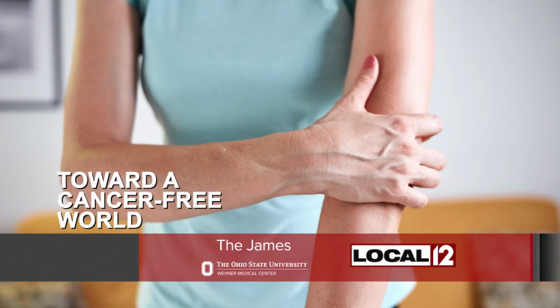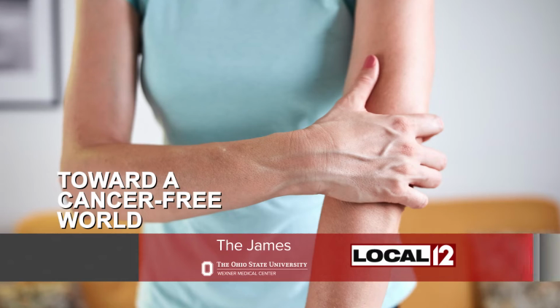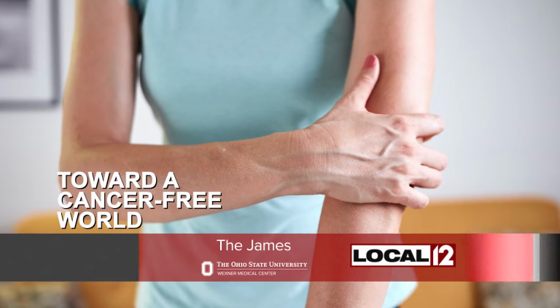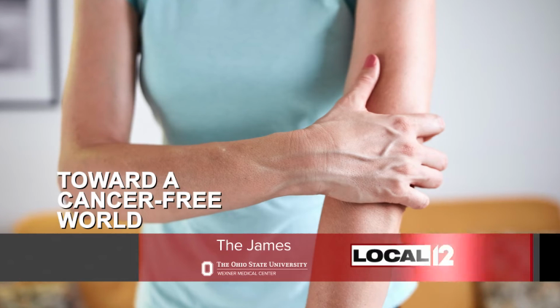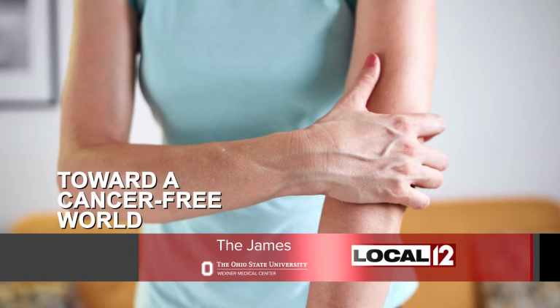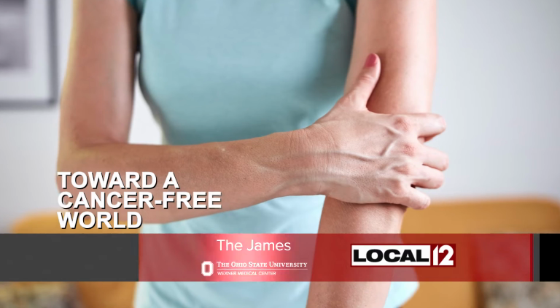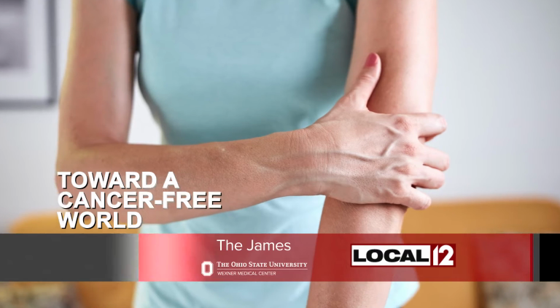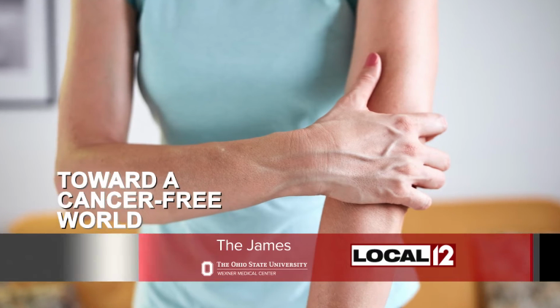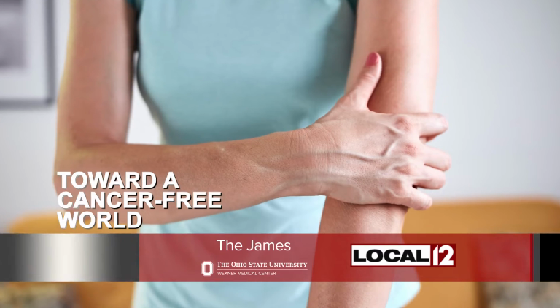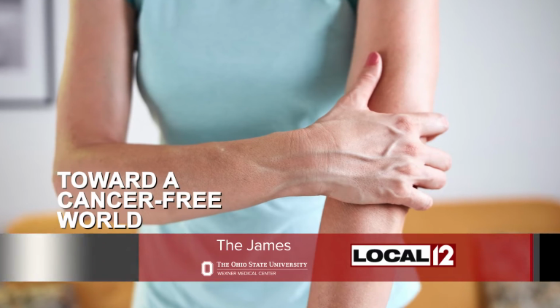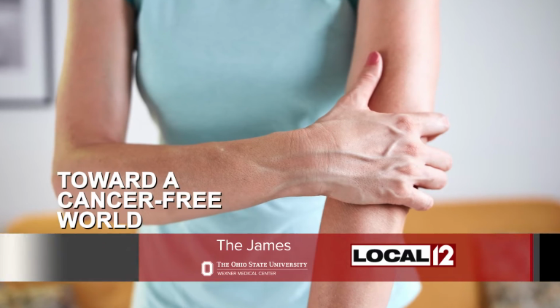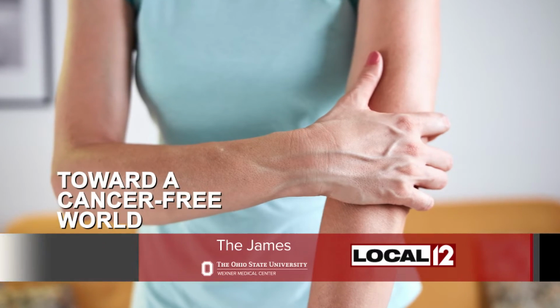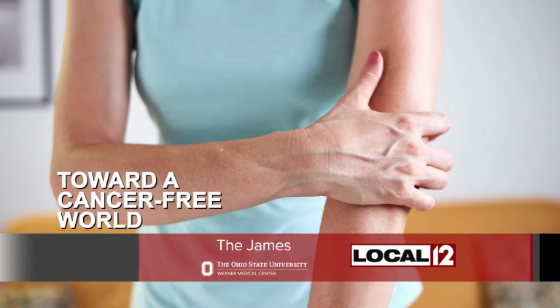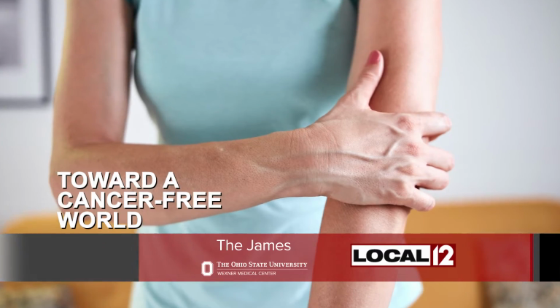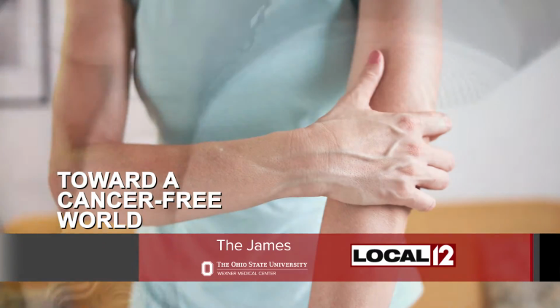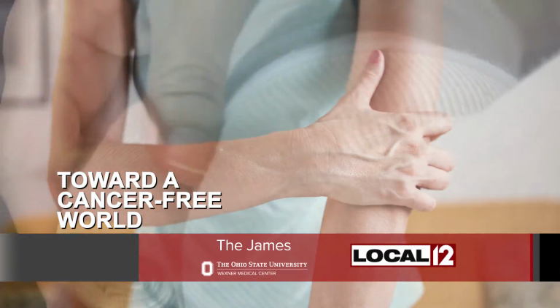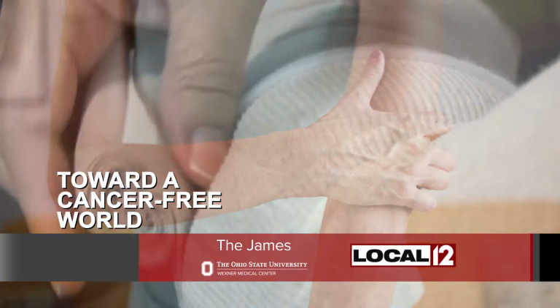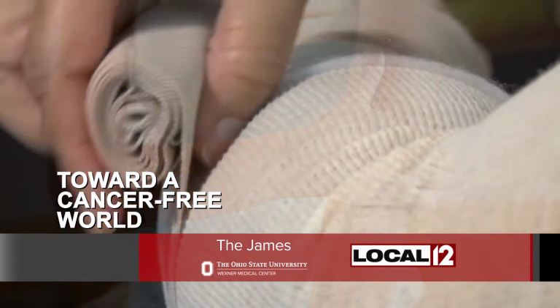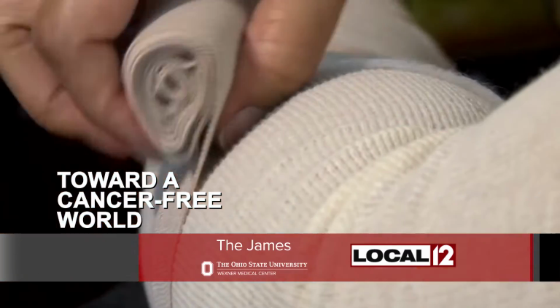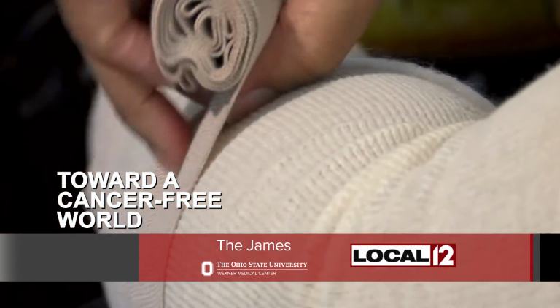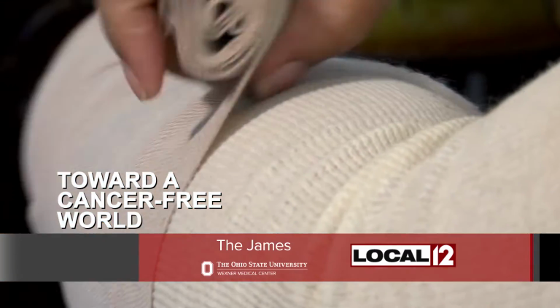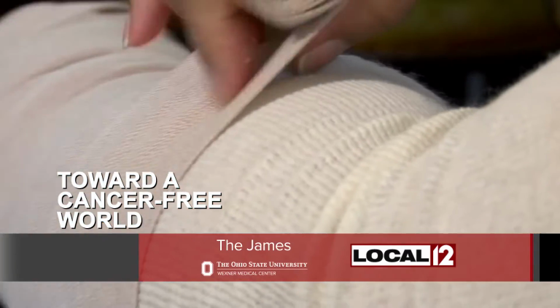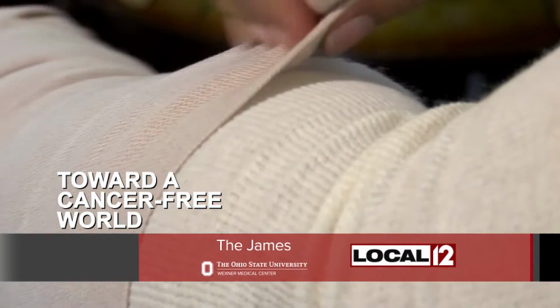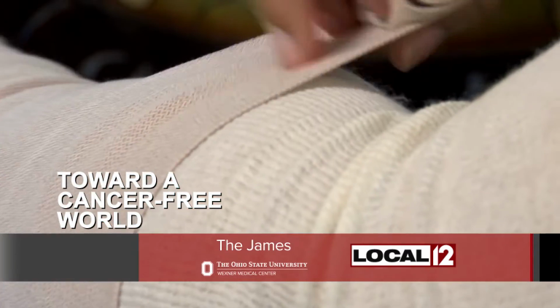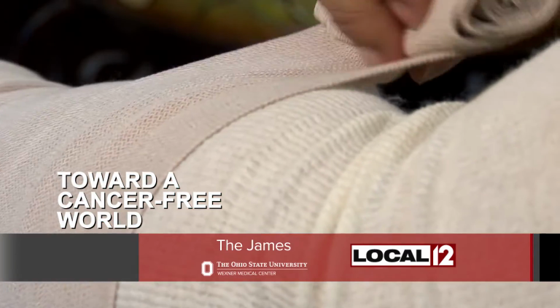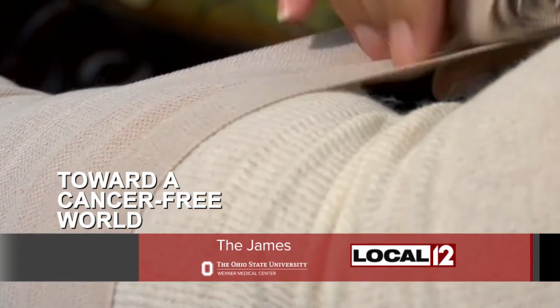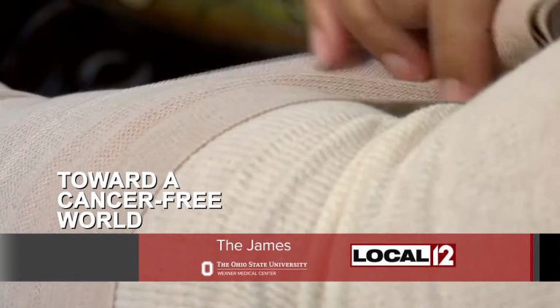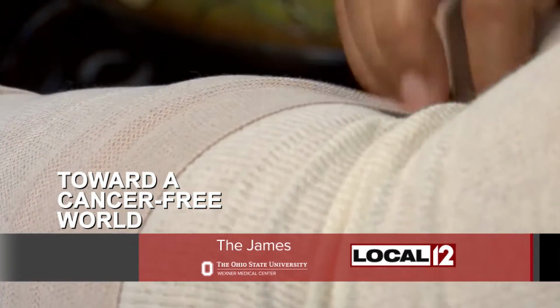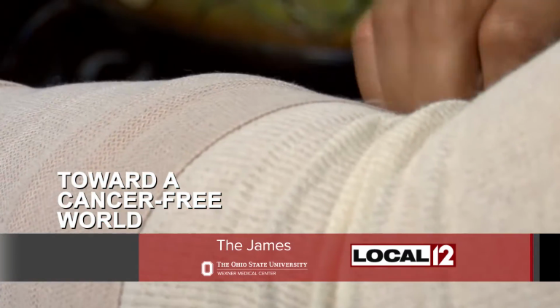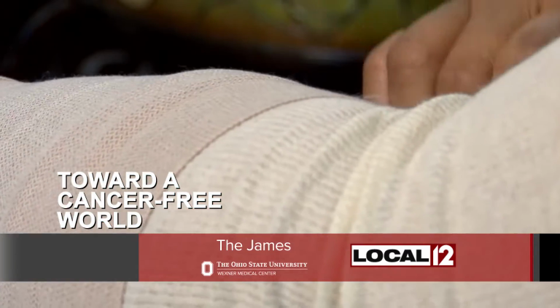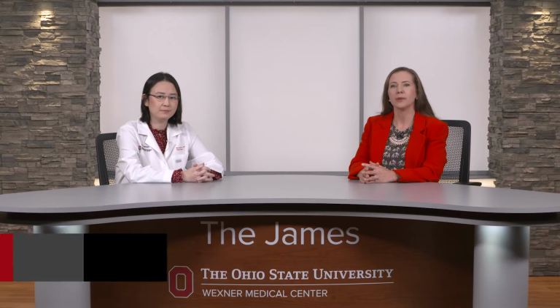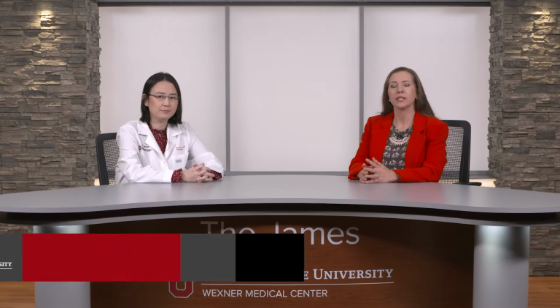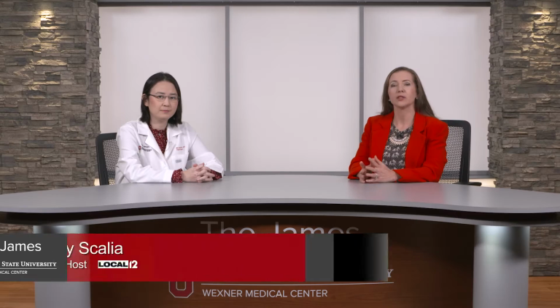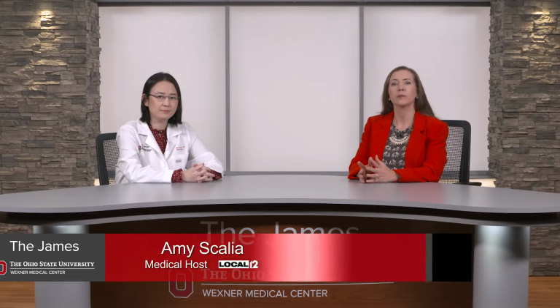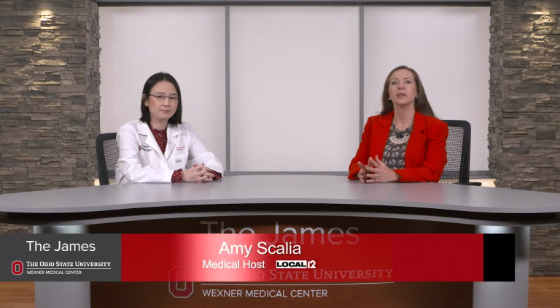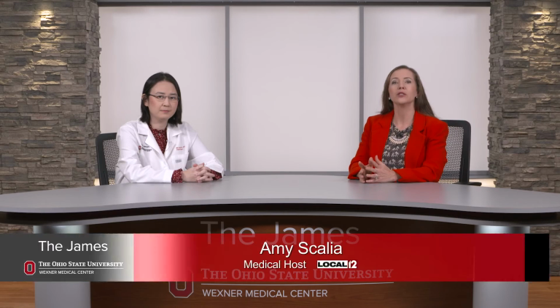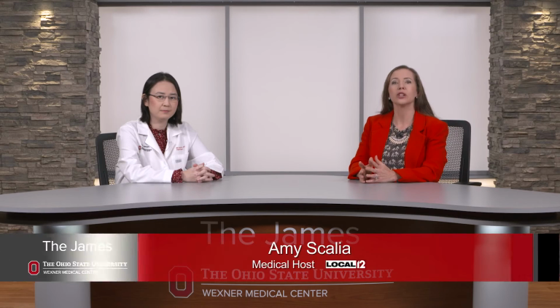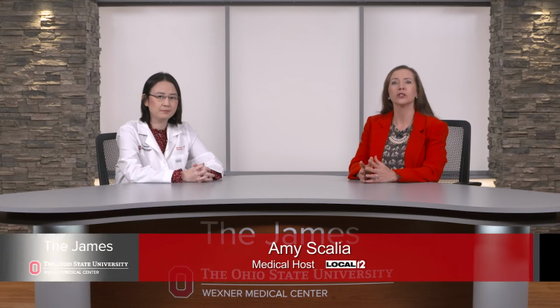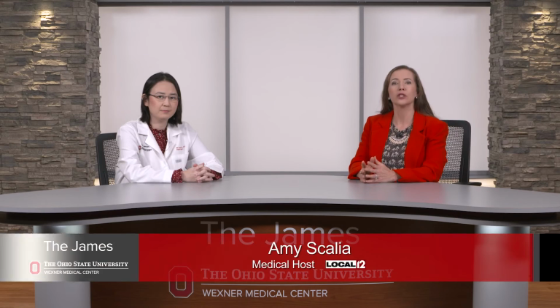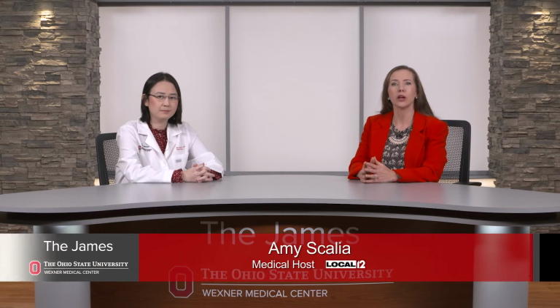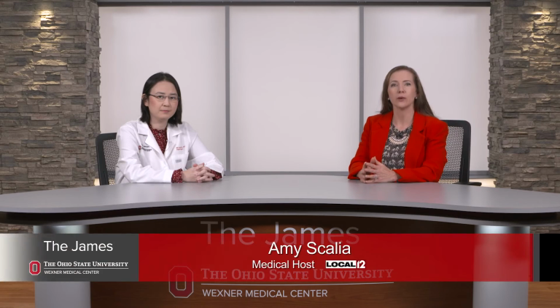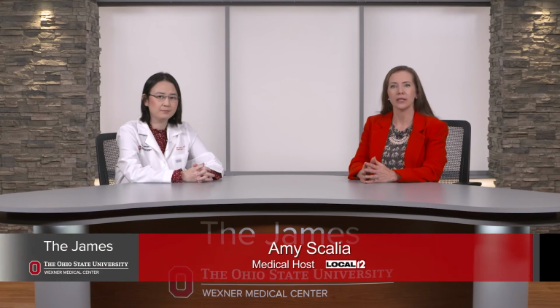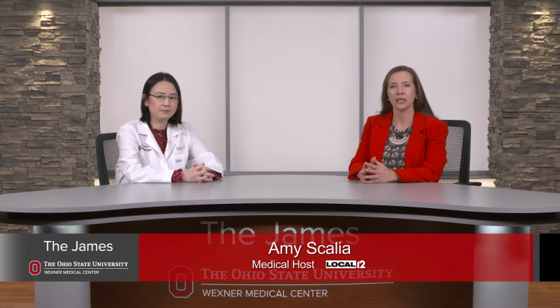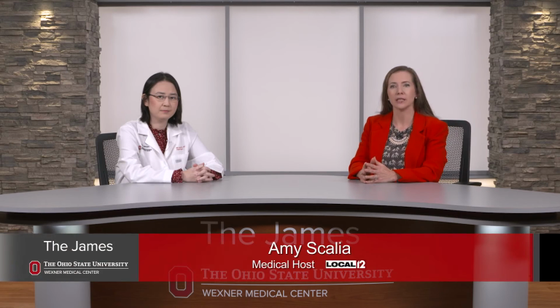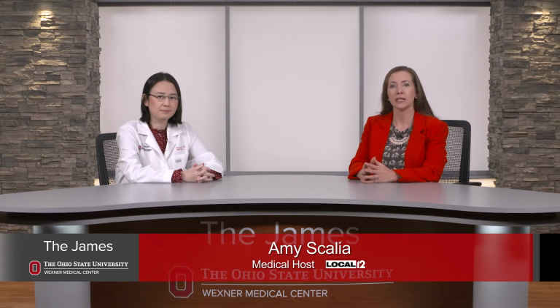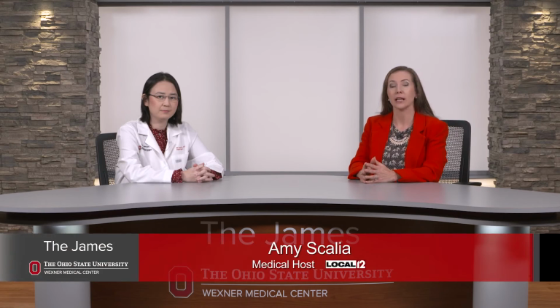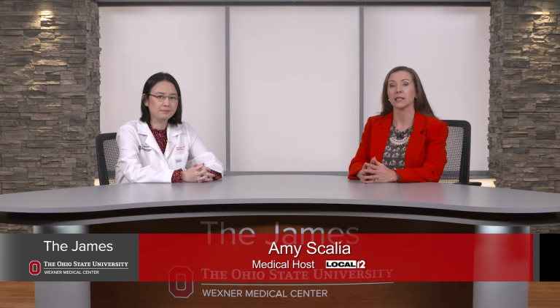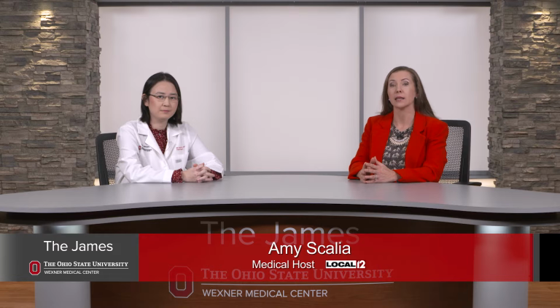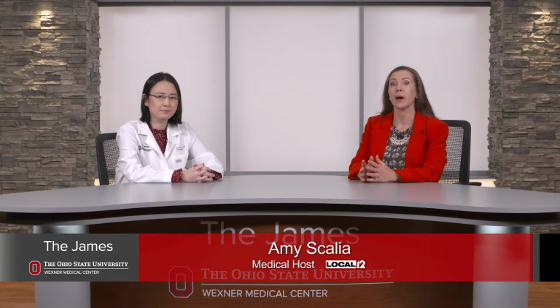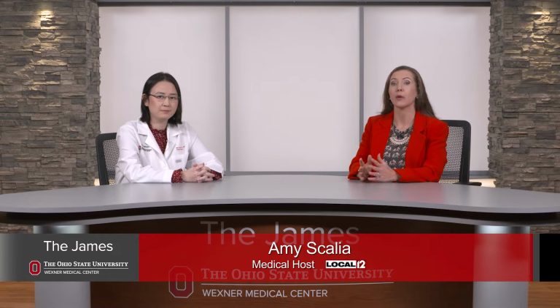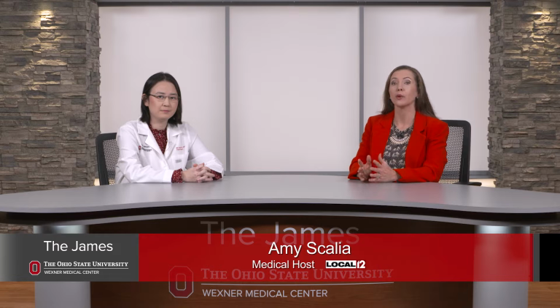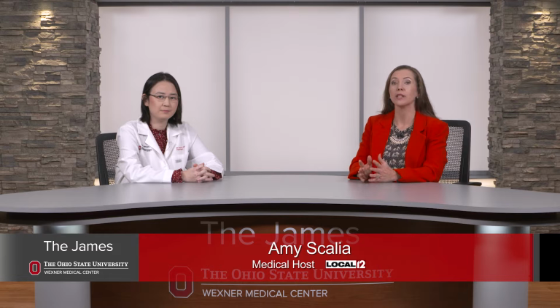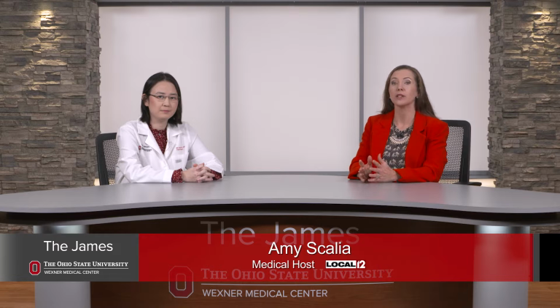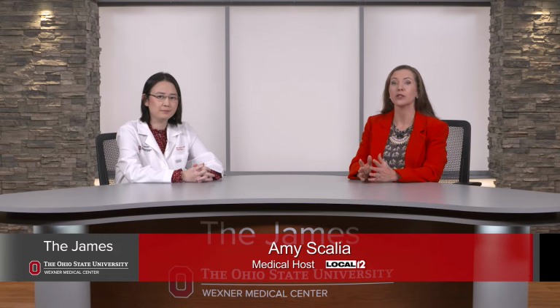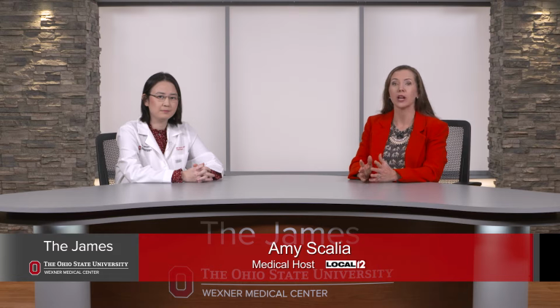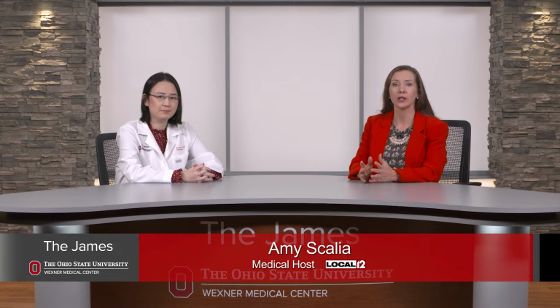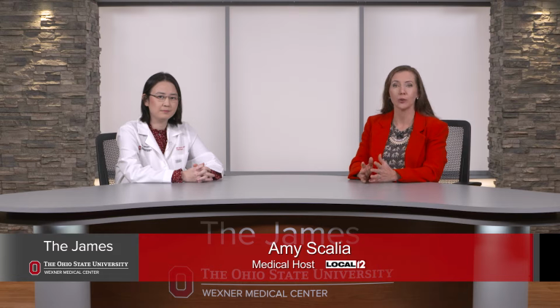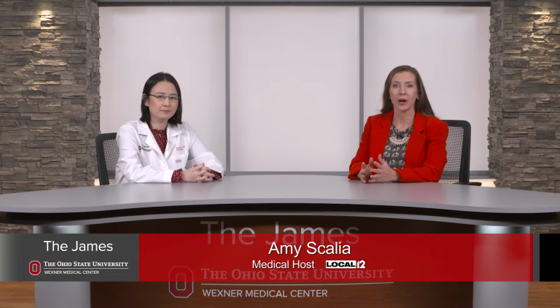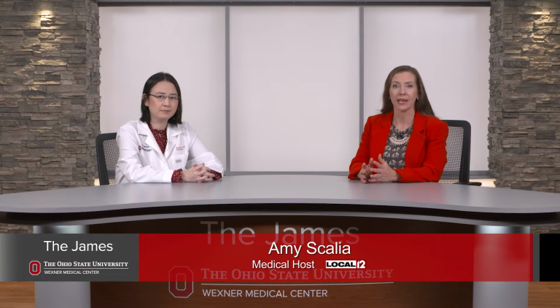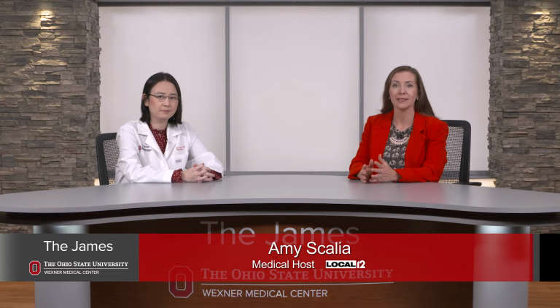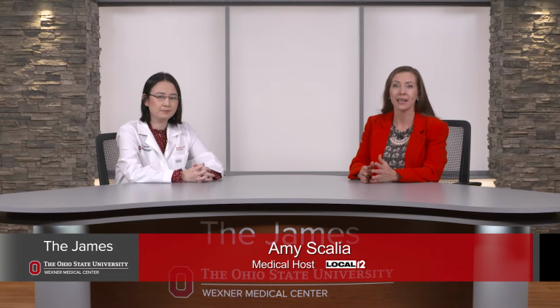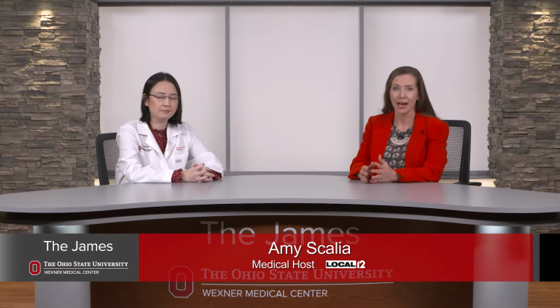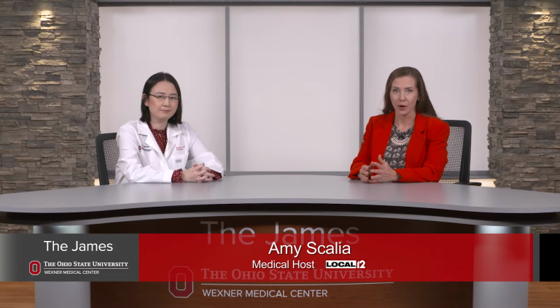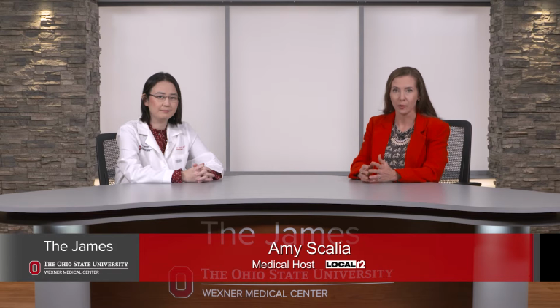Lymphedema causes painful swelling for breast cancer patients, but Dr. Min Jung Cho is here to tell us about research underway to help.